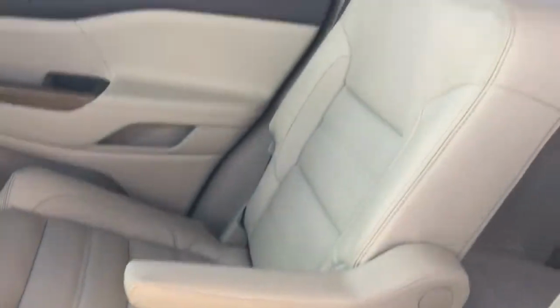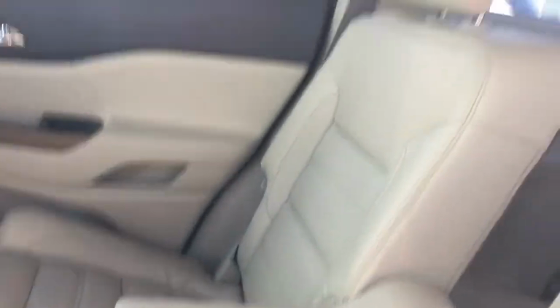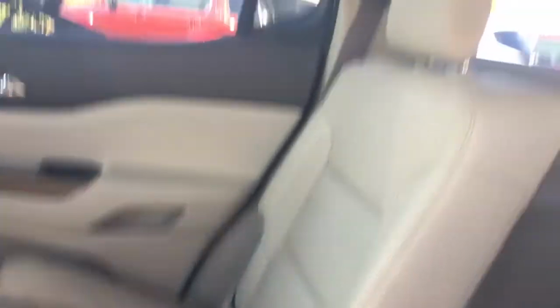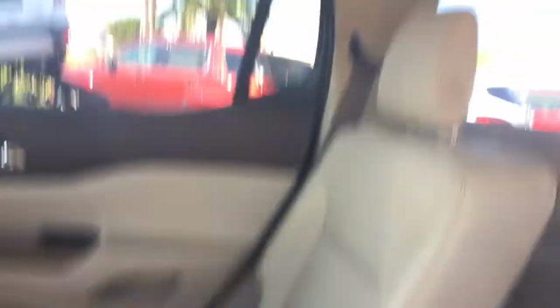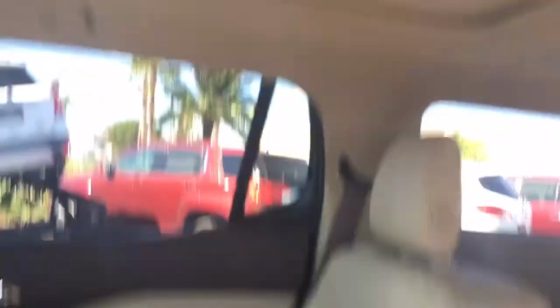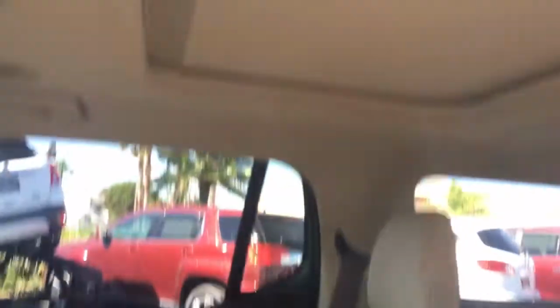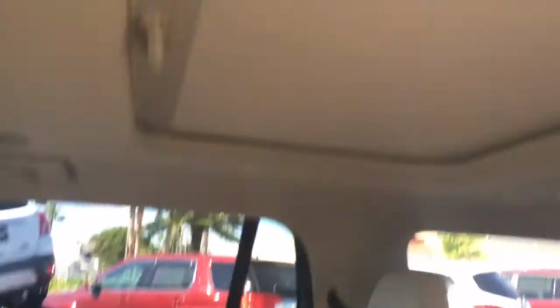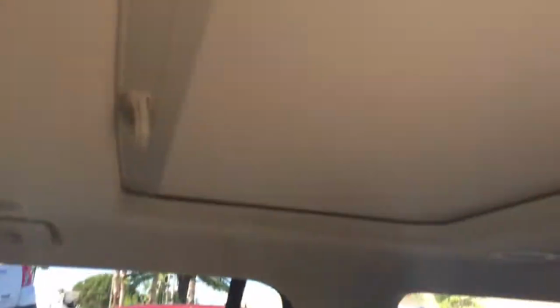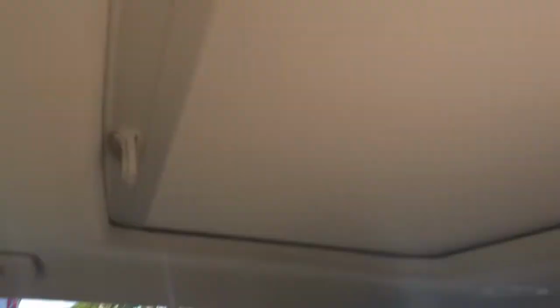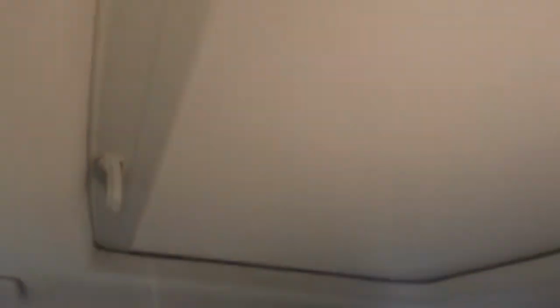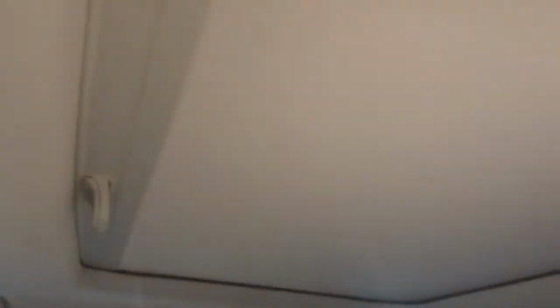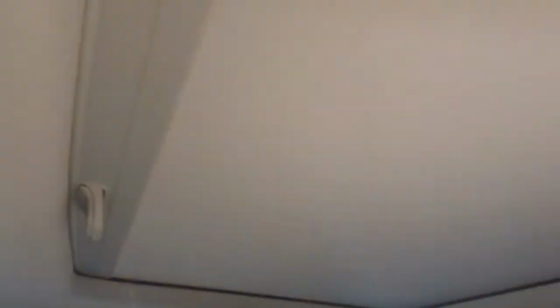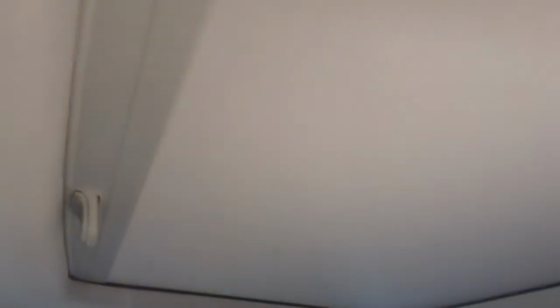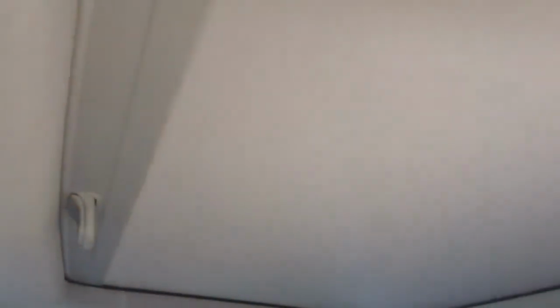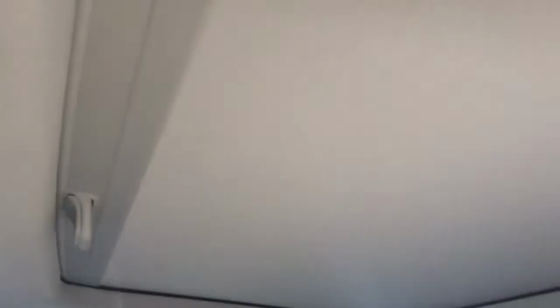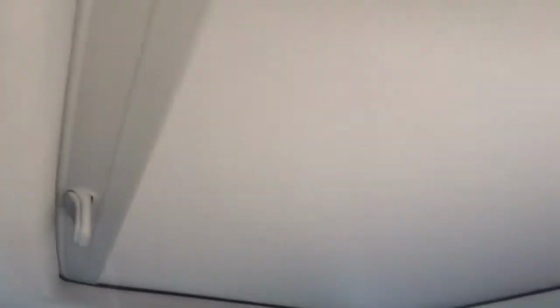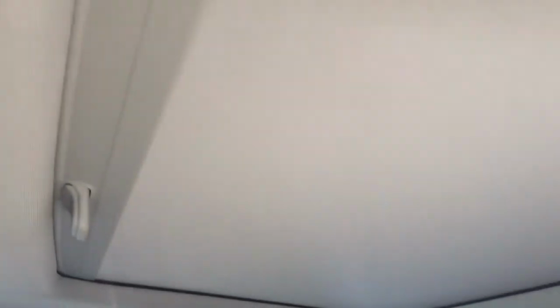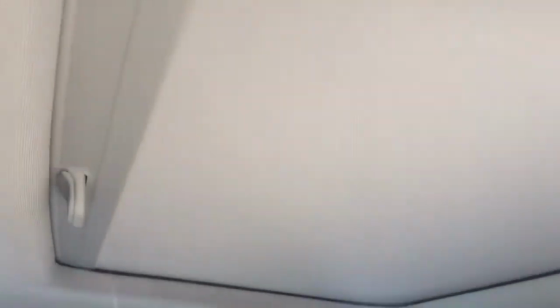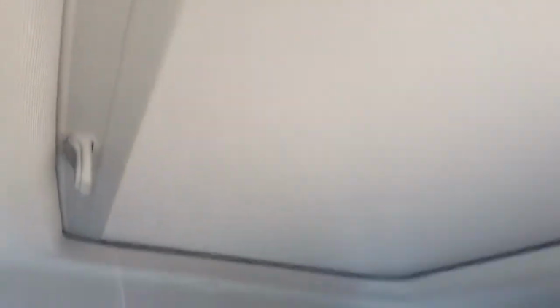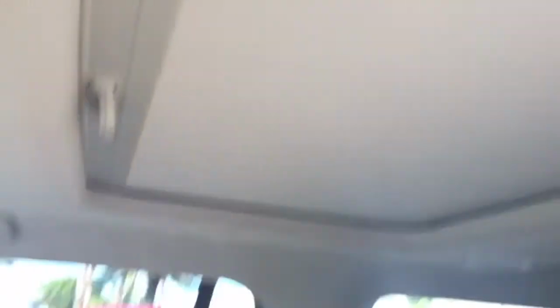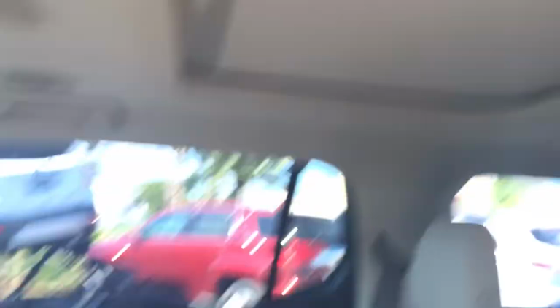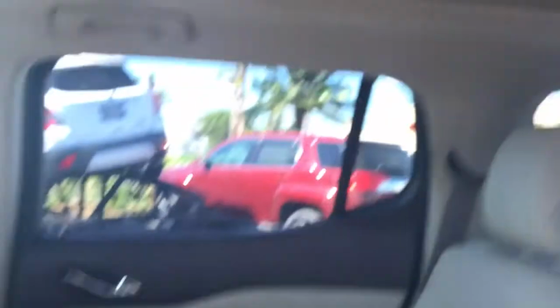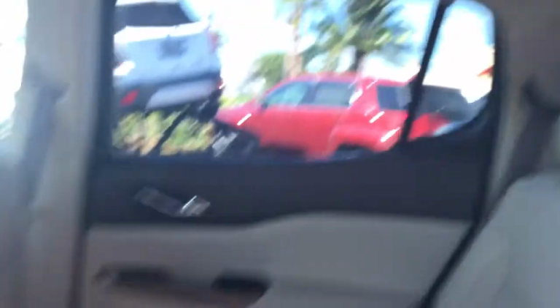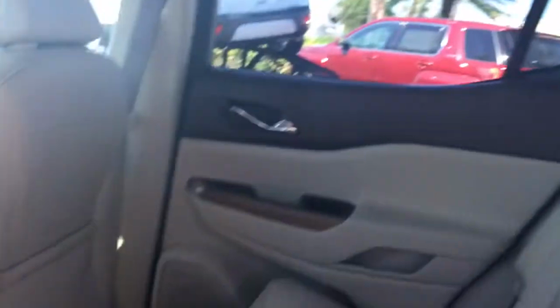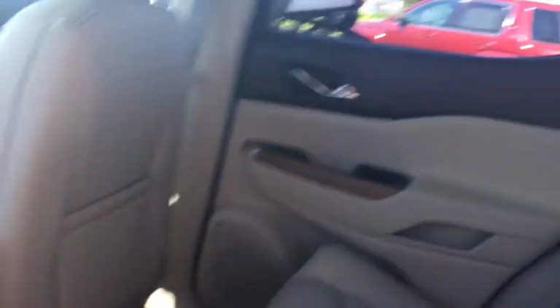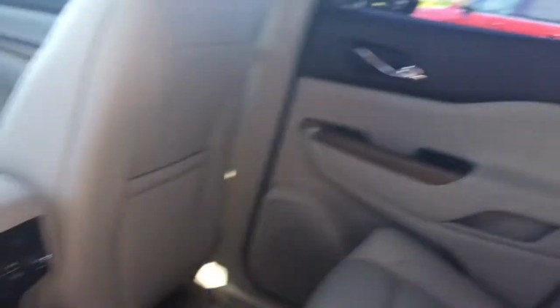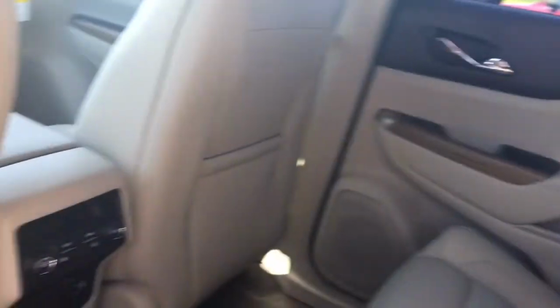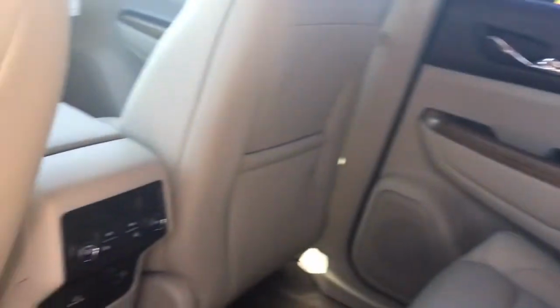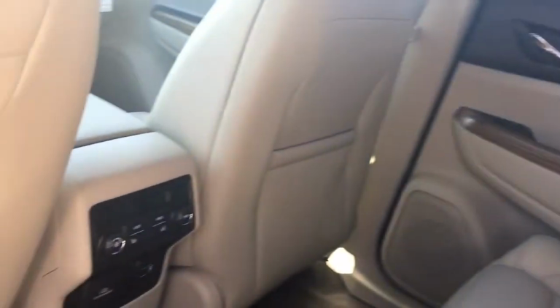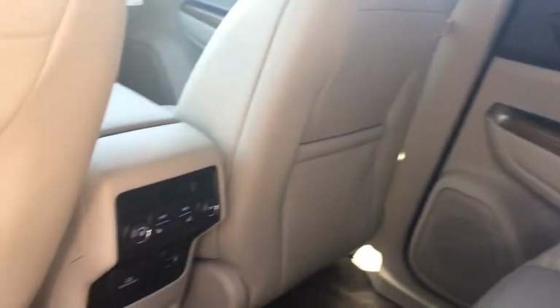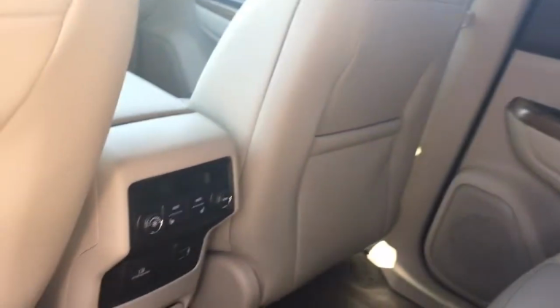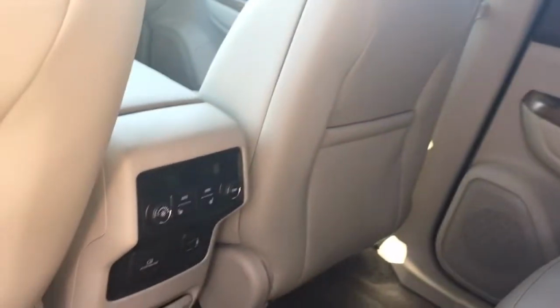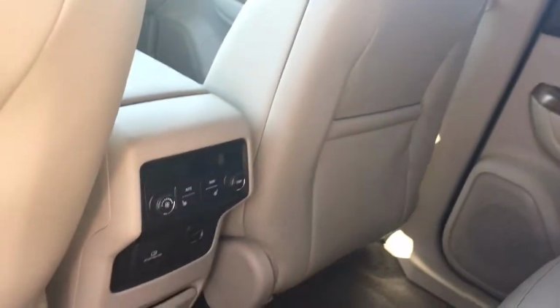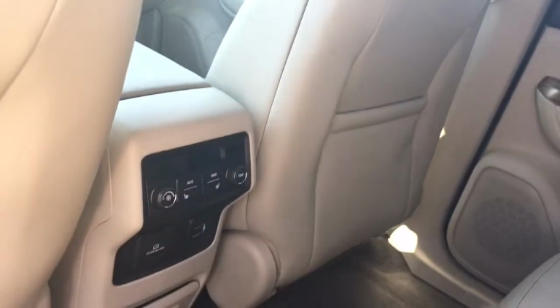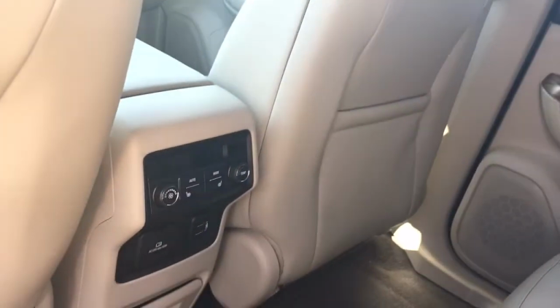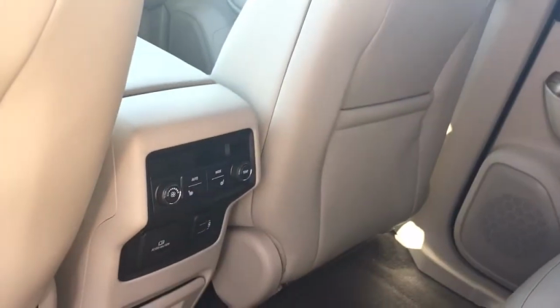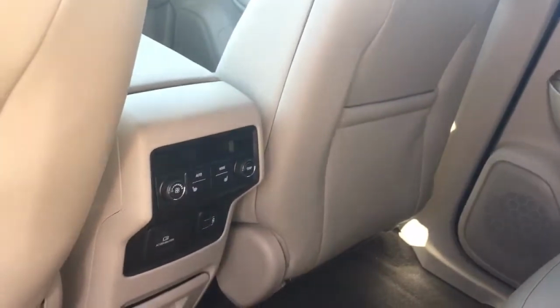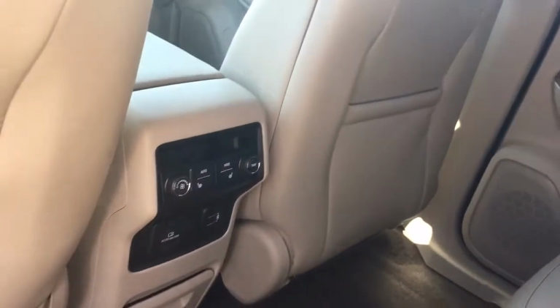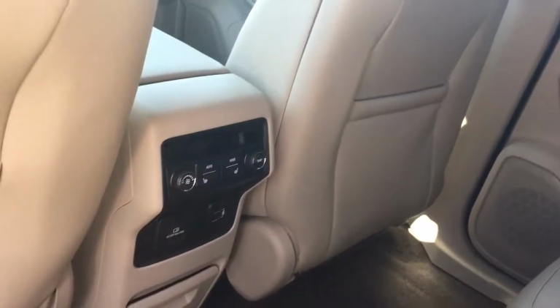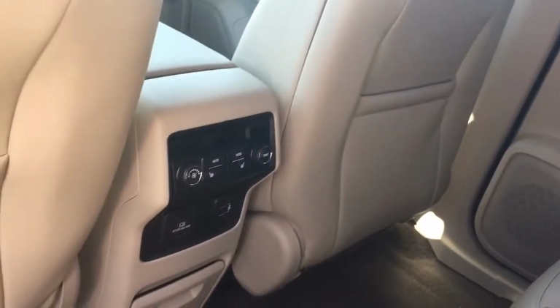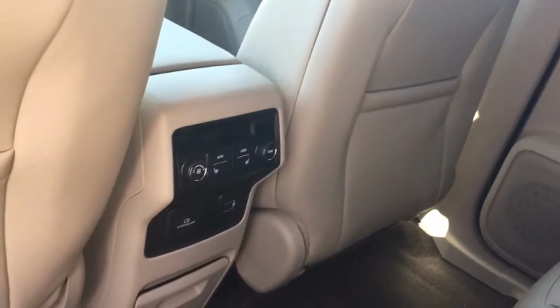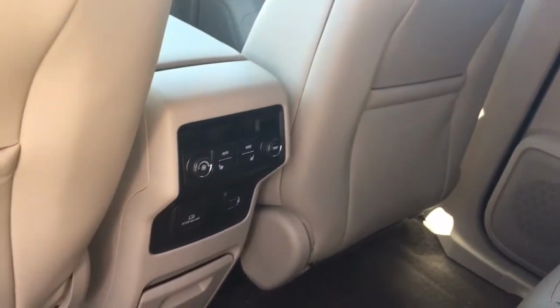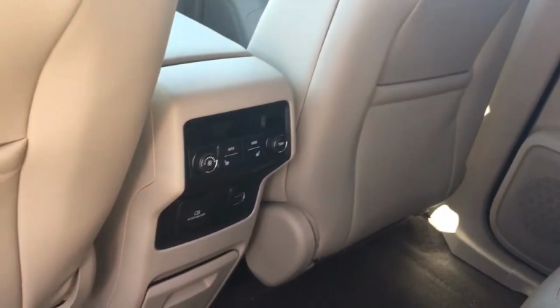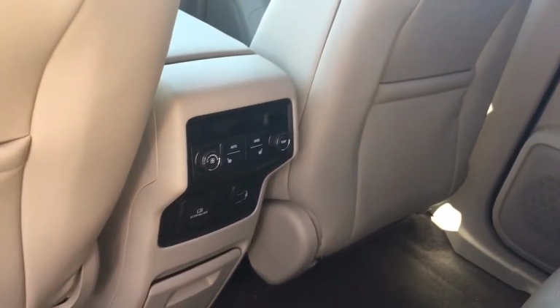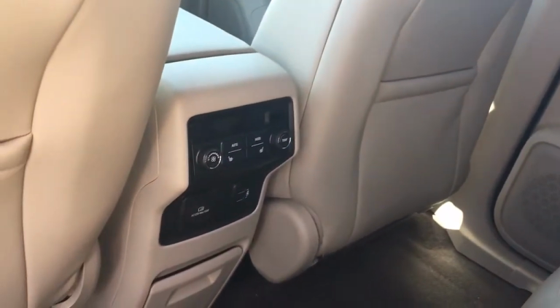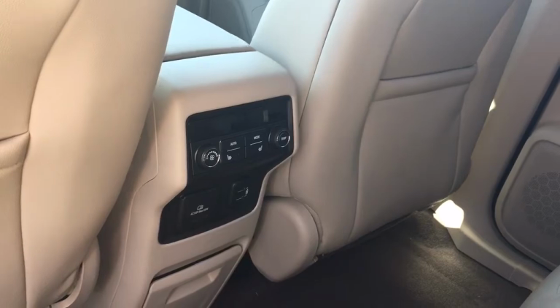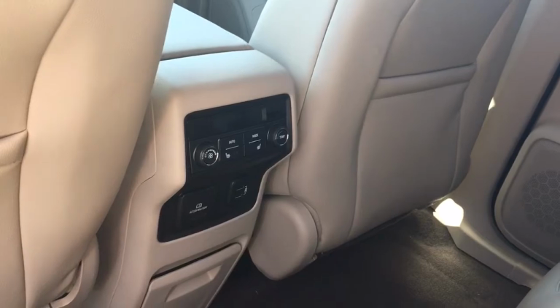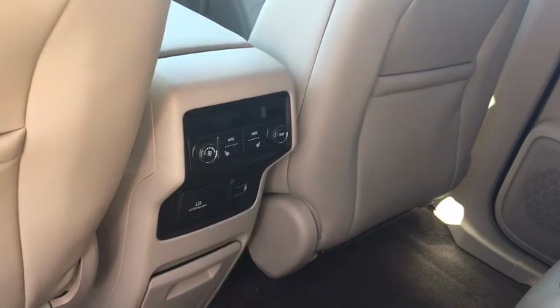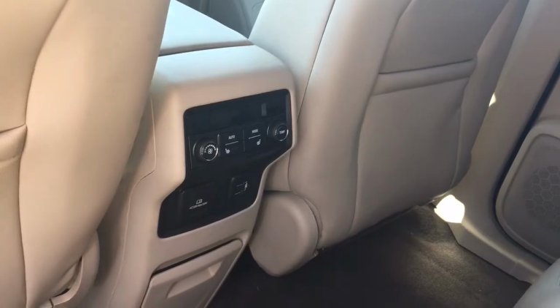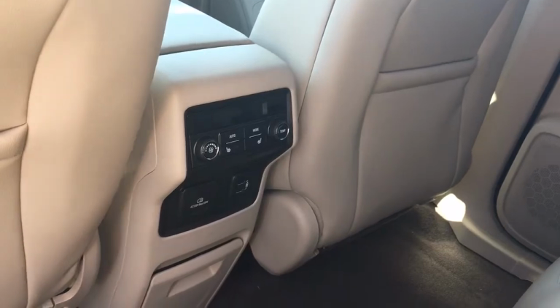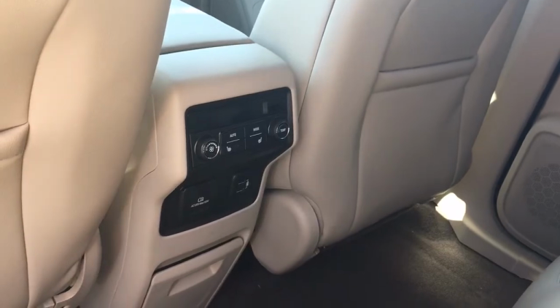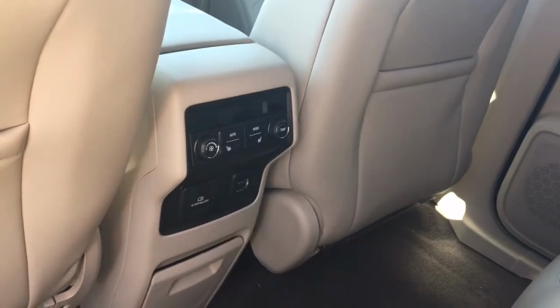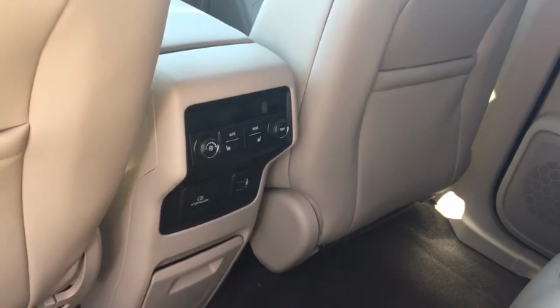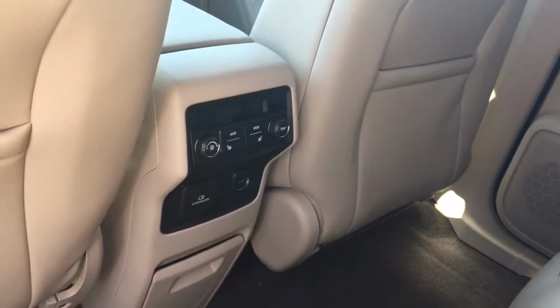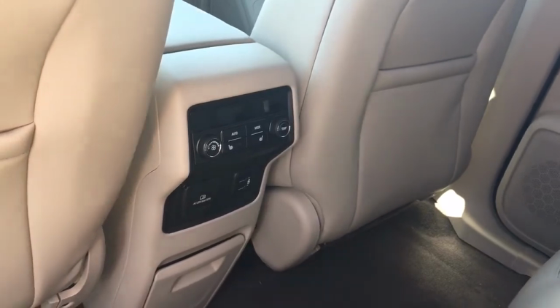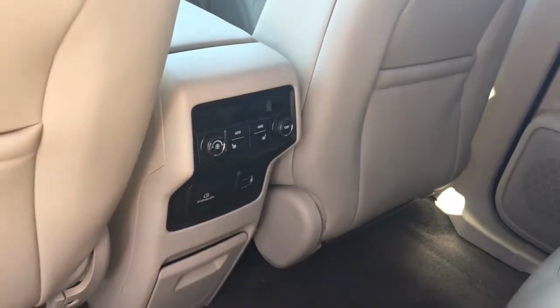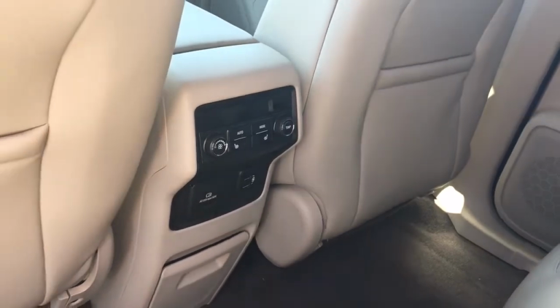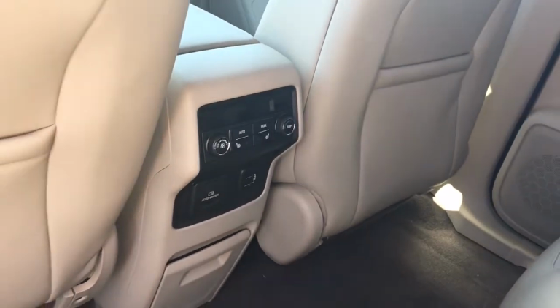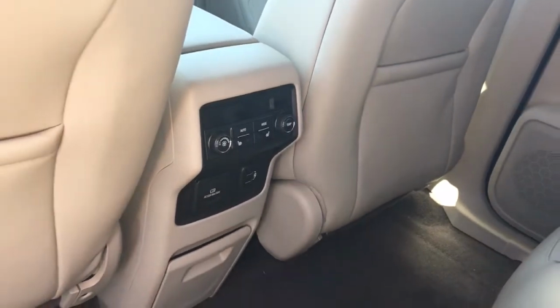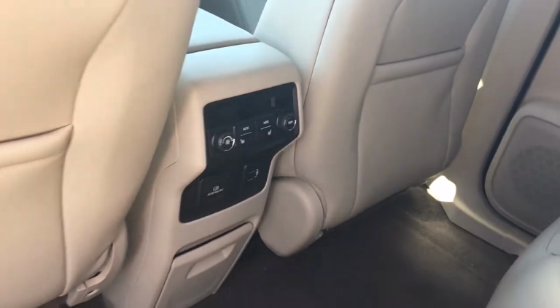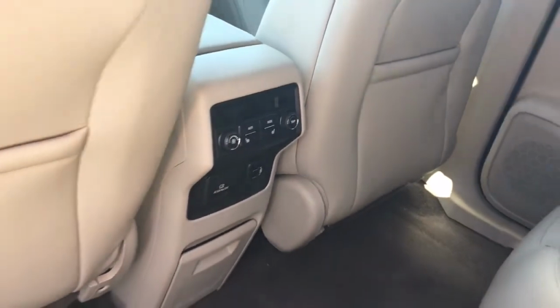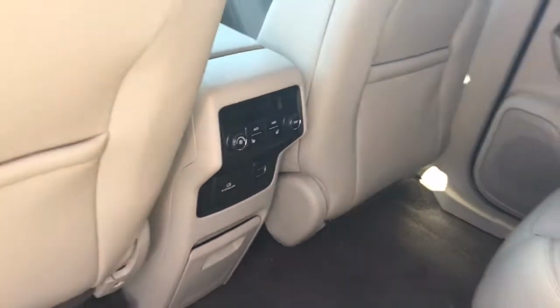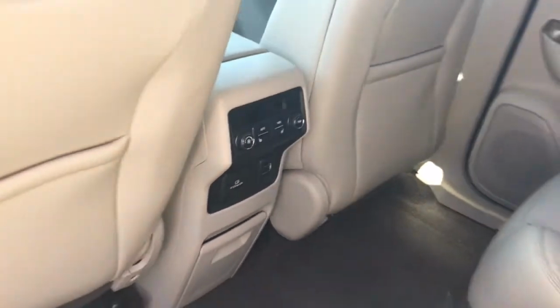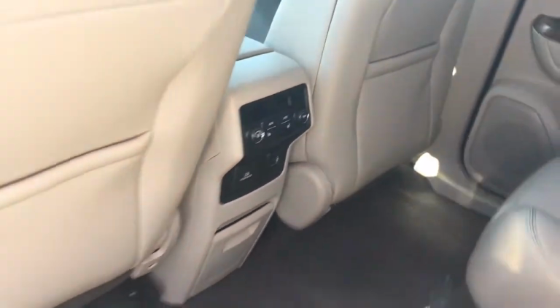Fixed moonroof here, rear heated seats, two USB ports and a 110 charger.